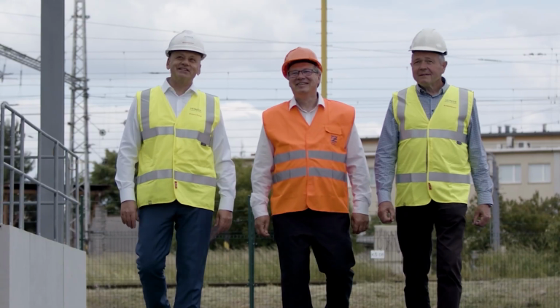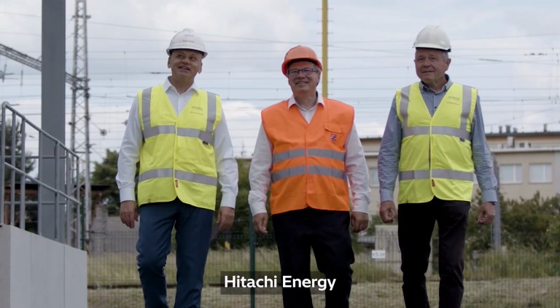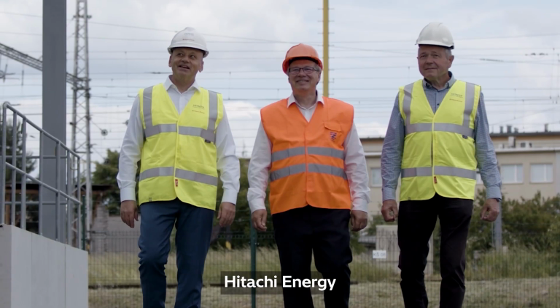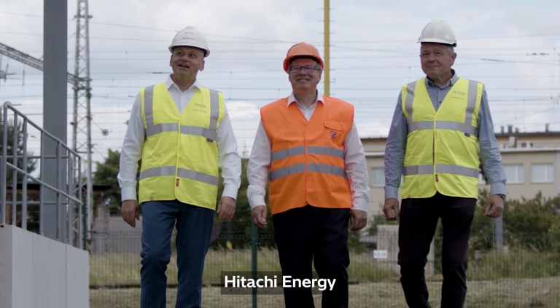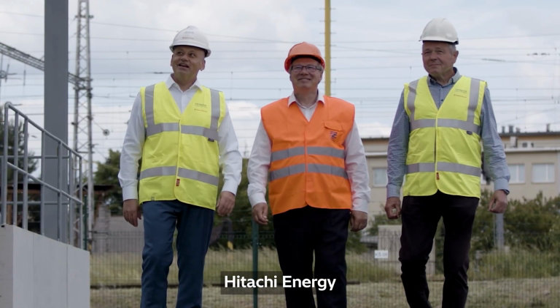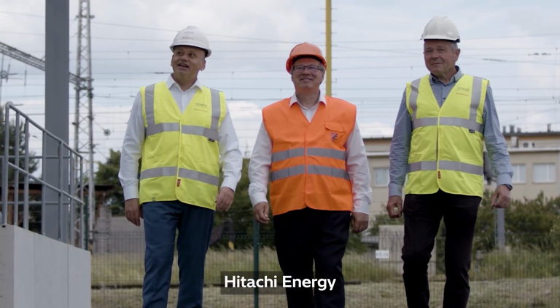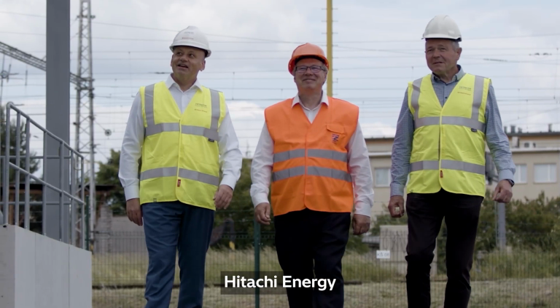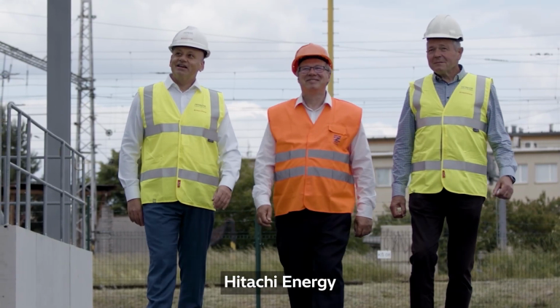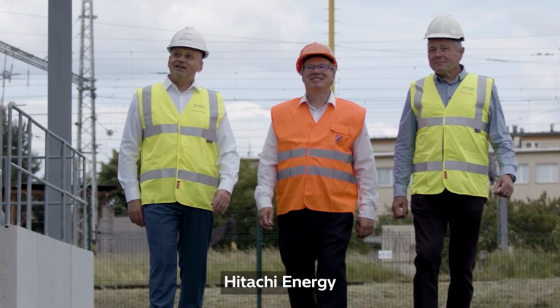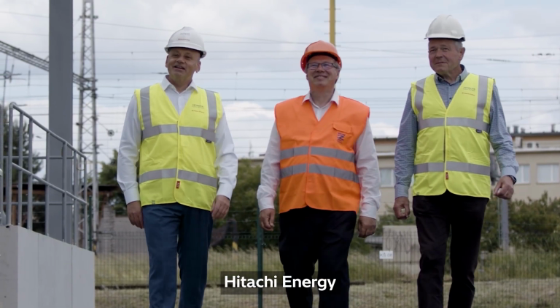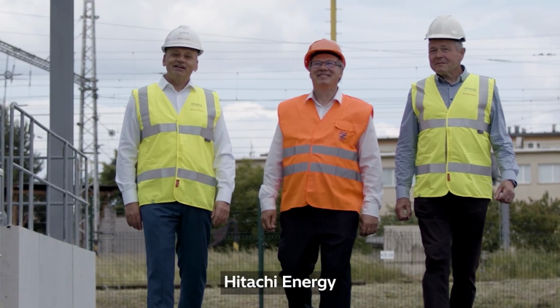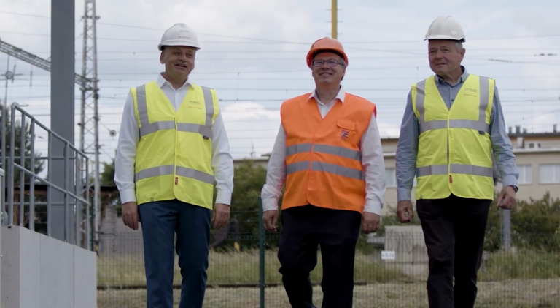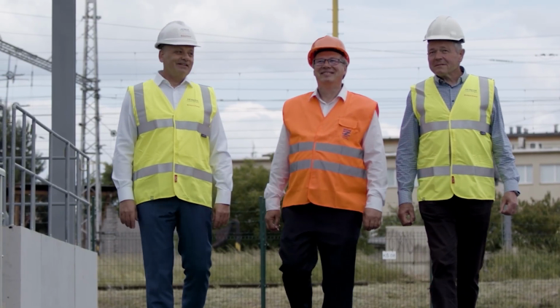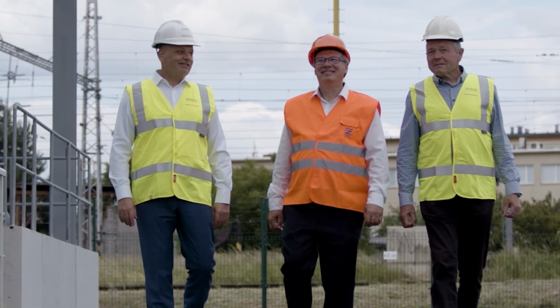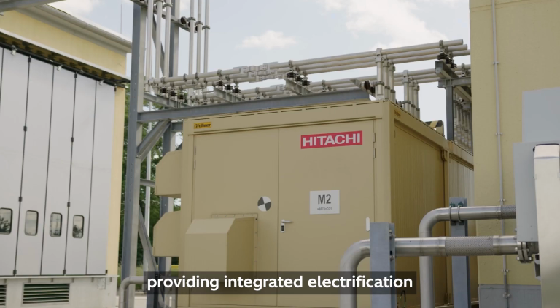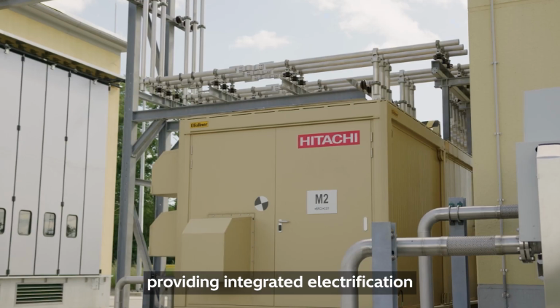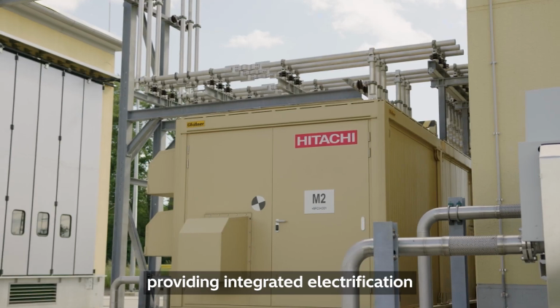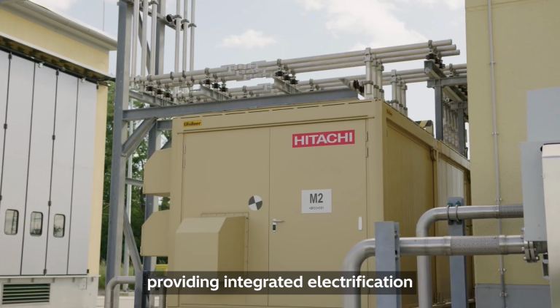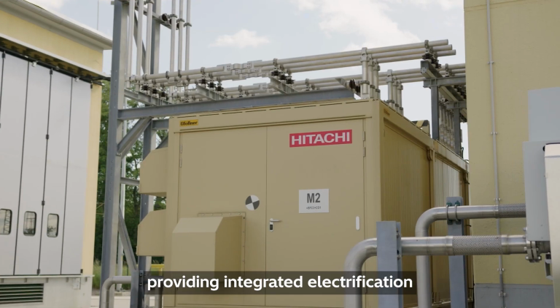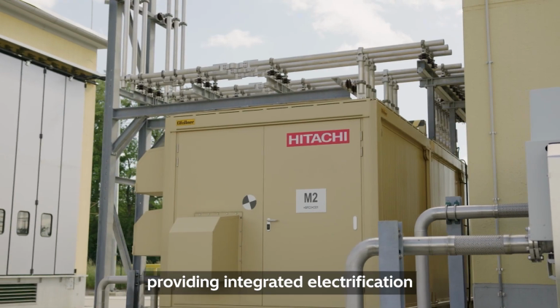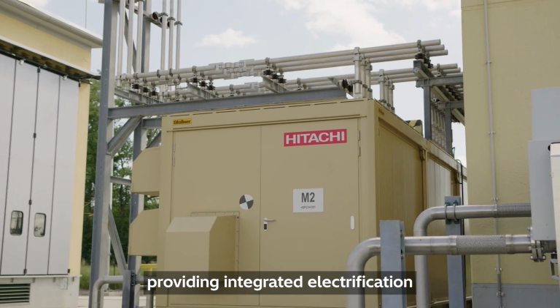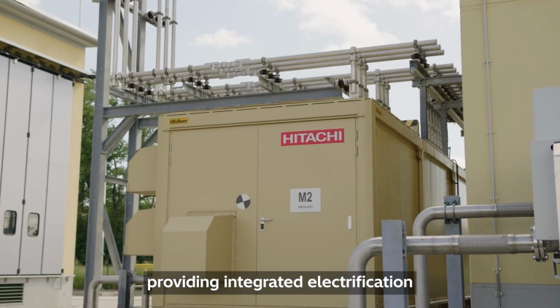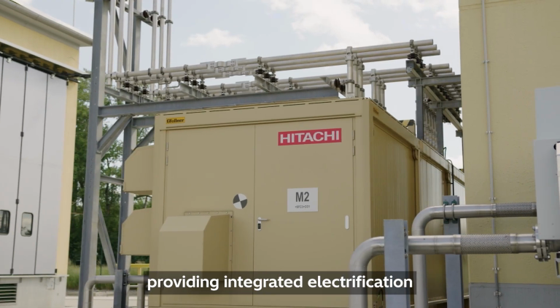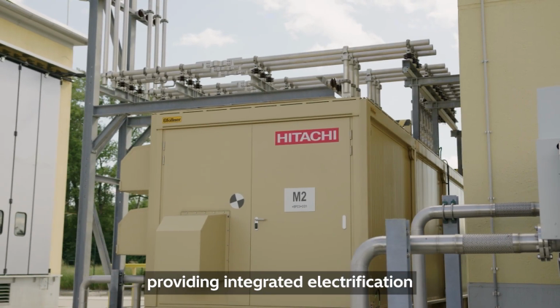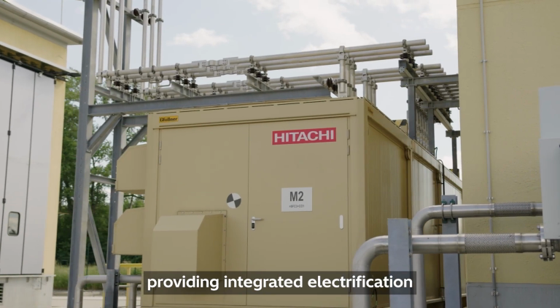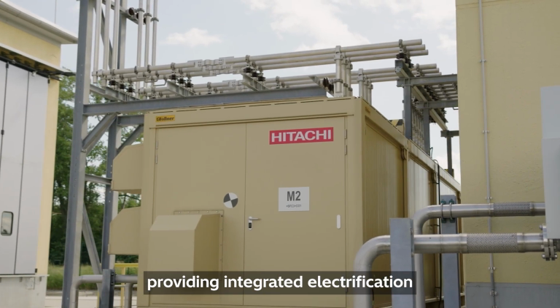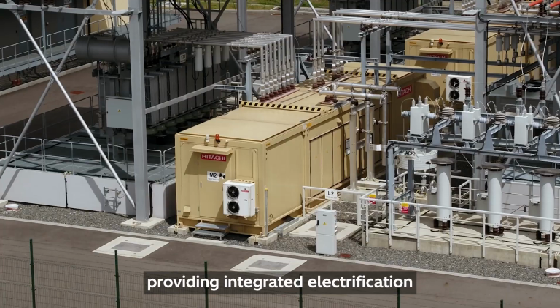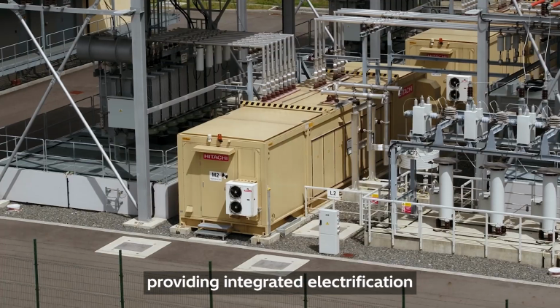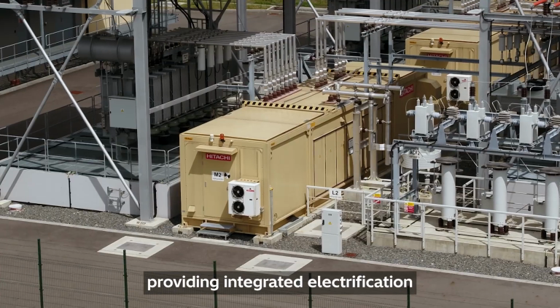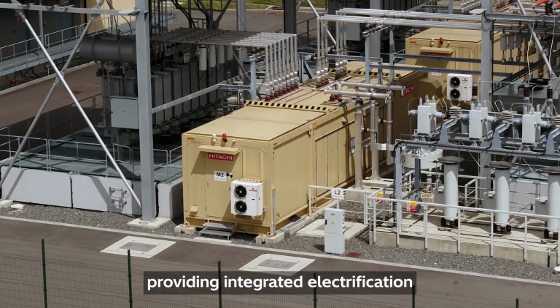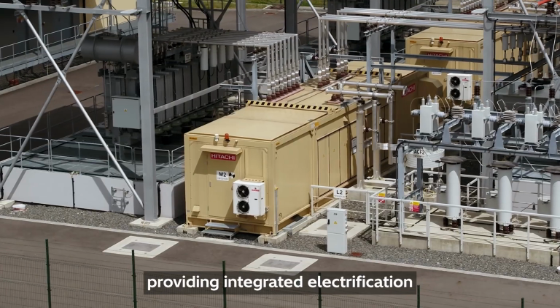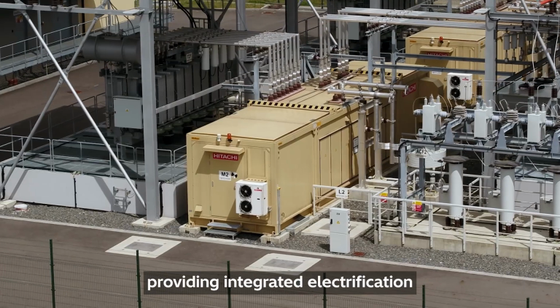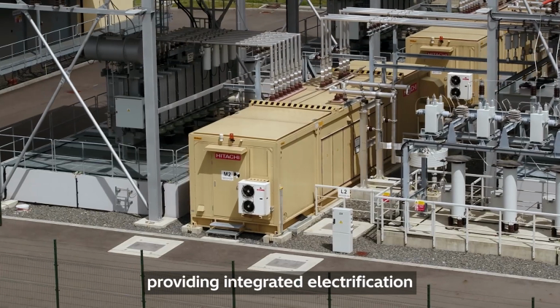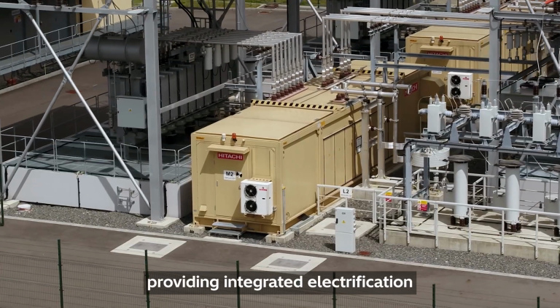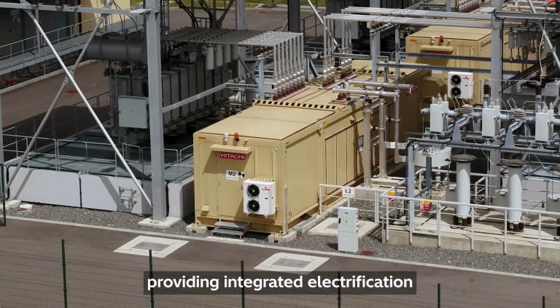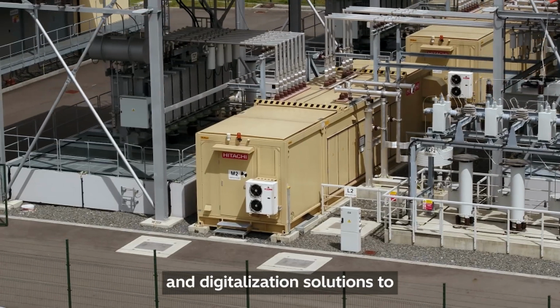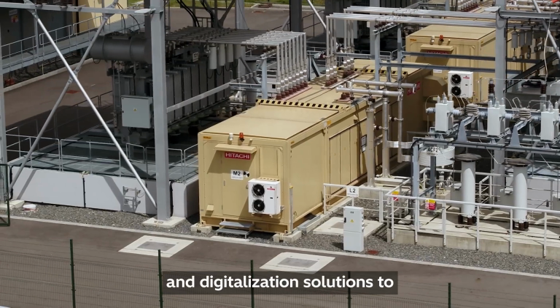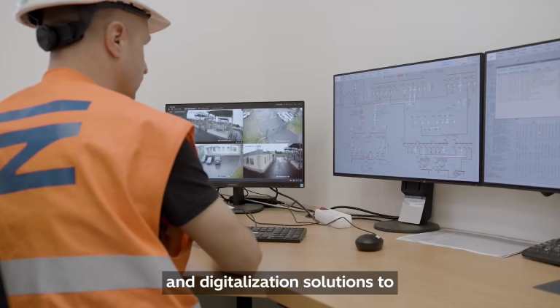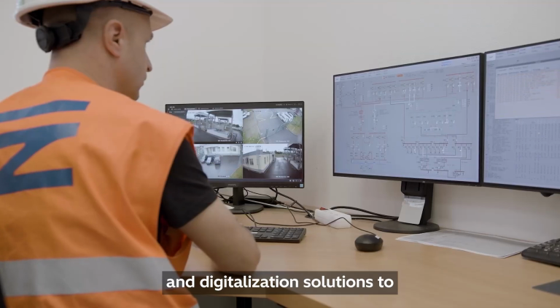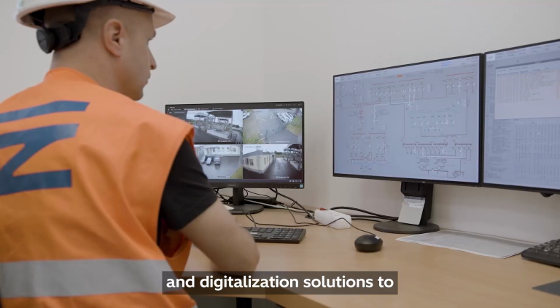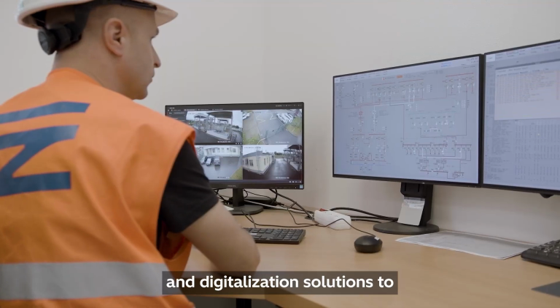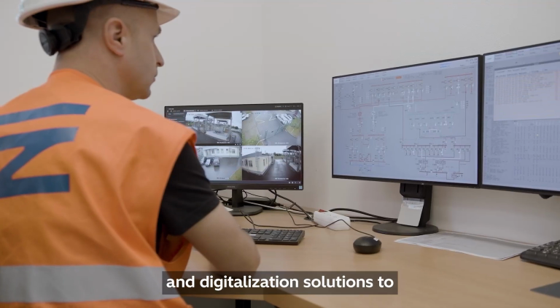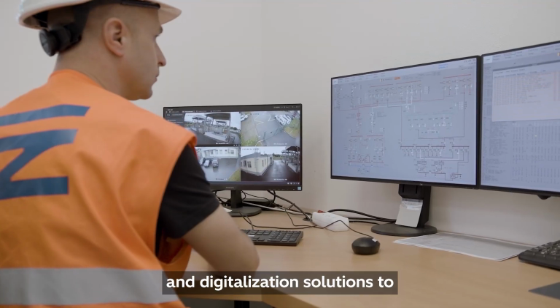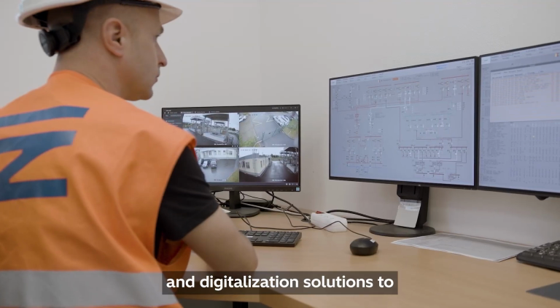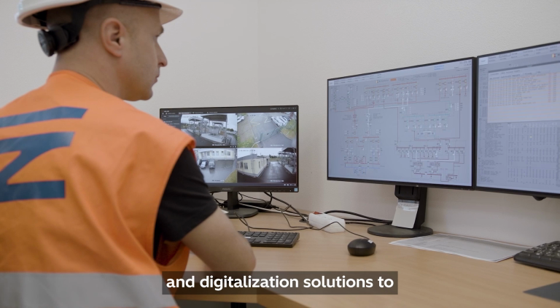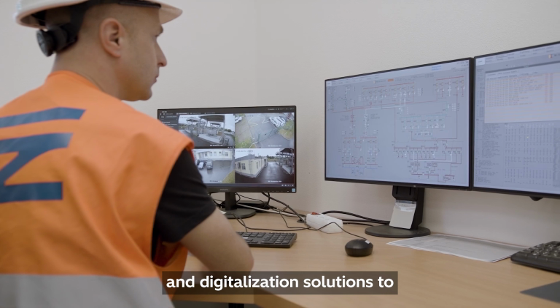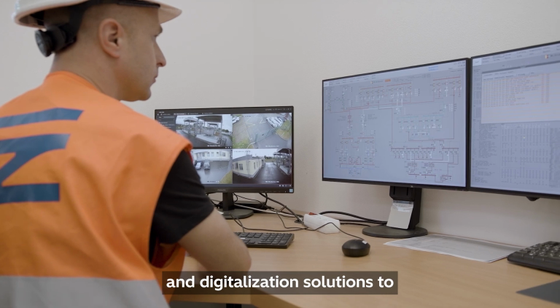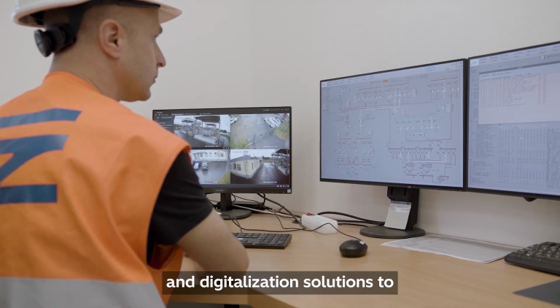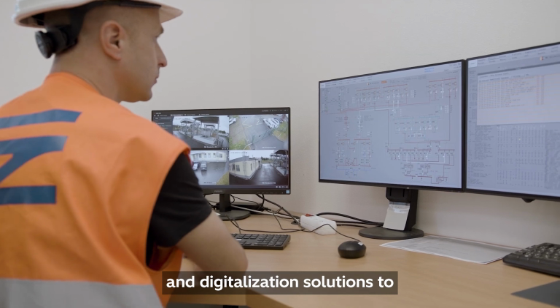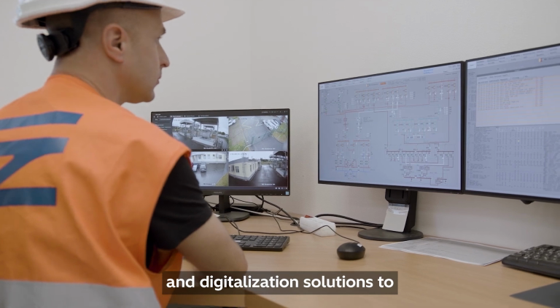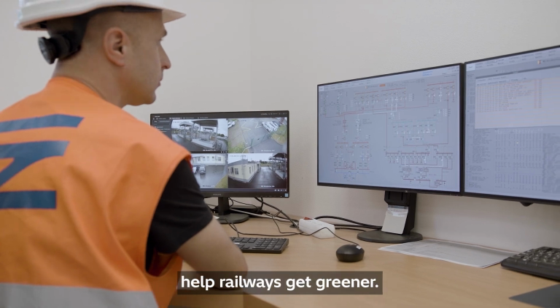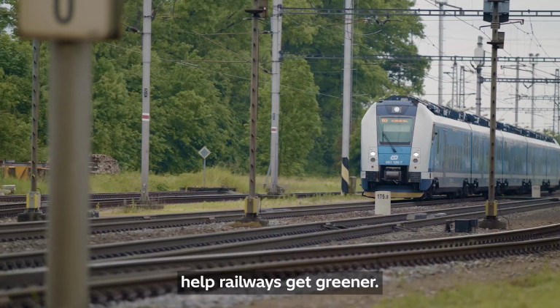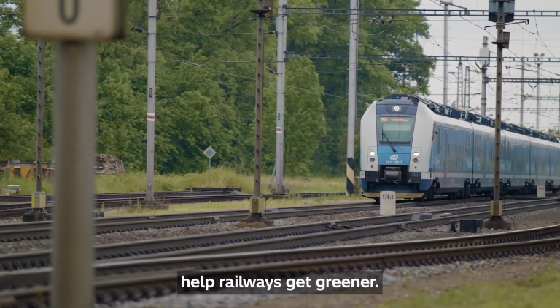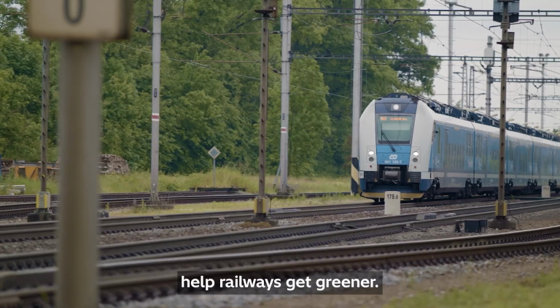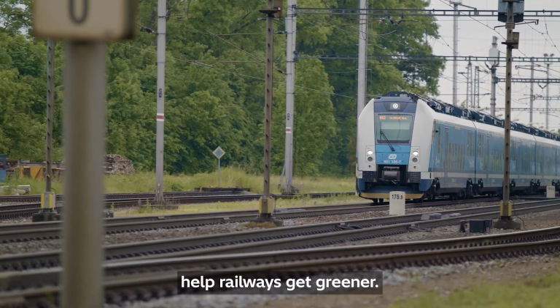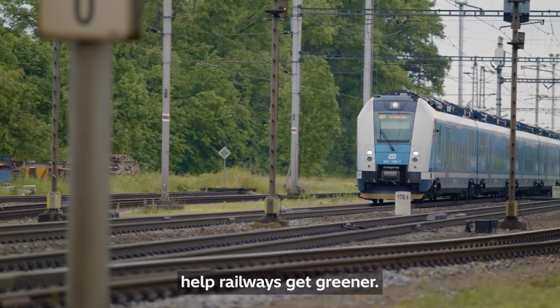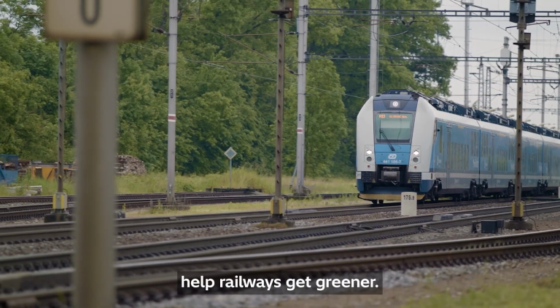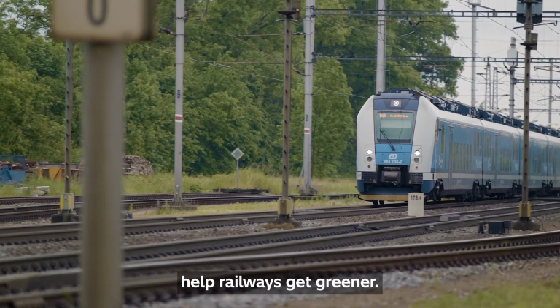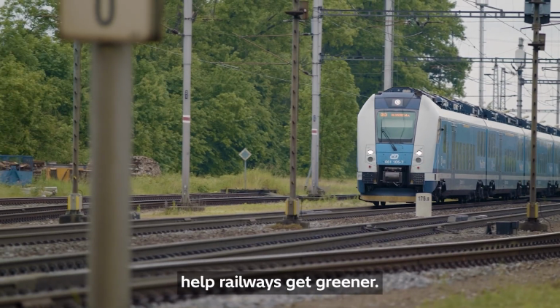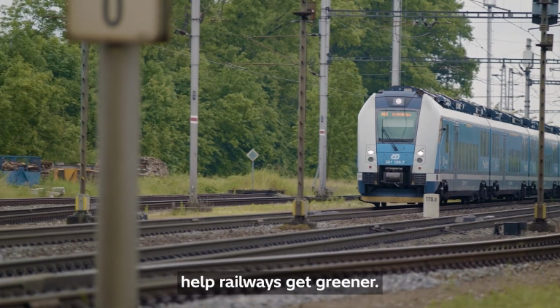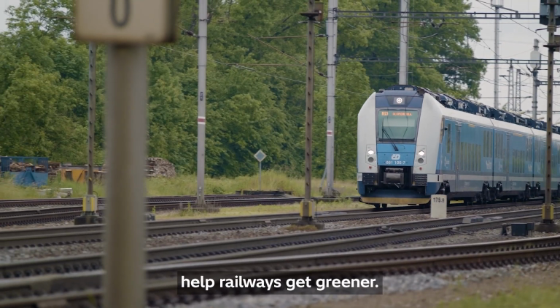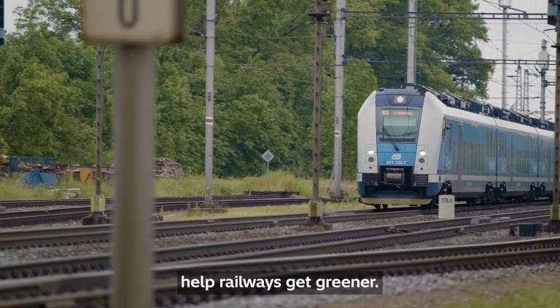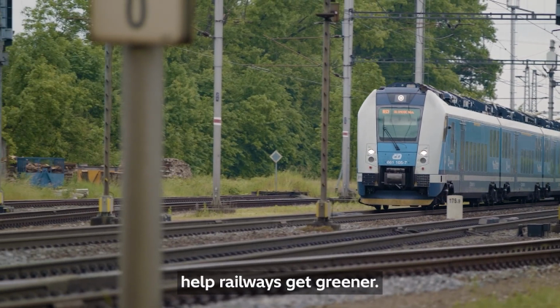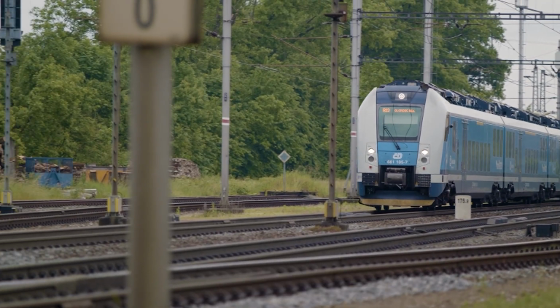Hitachi Energy — providing integrated electrification and digitalization solutions that help railways get greener.